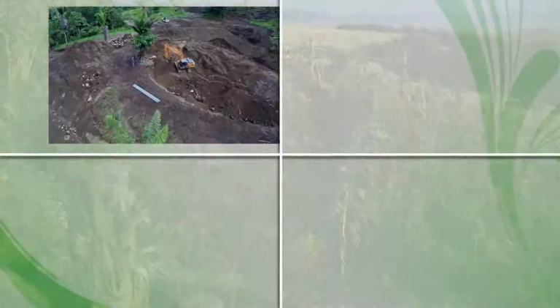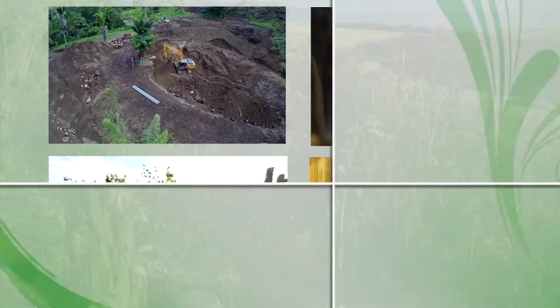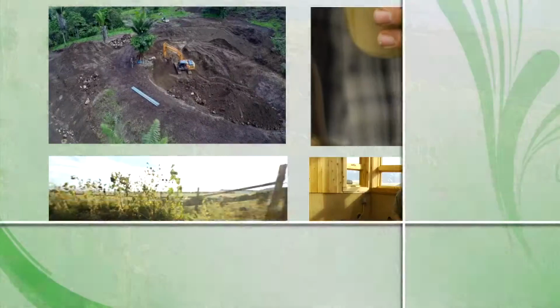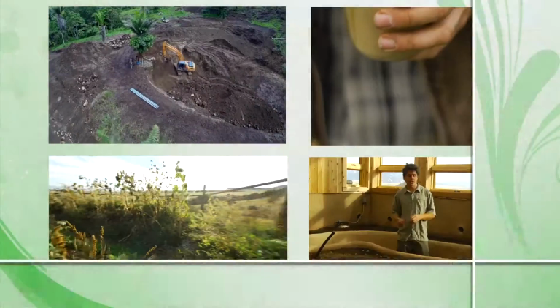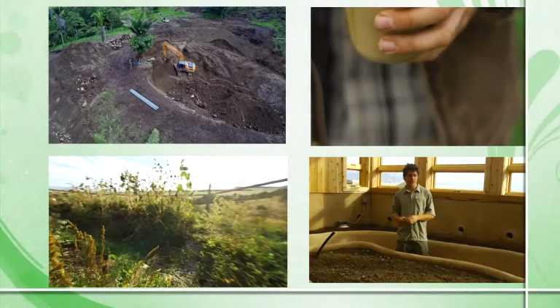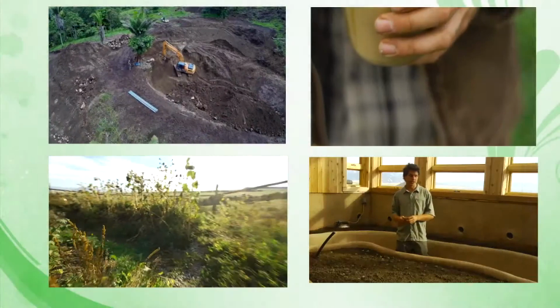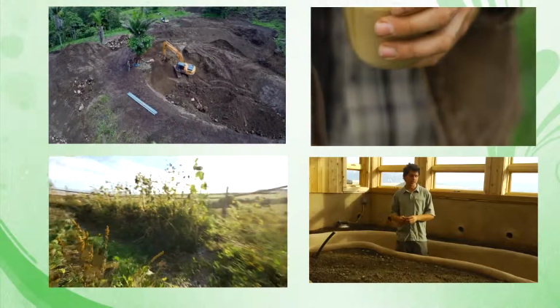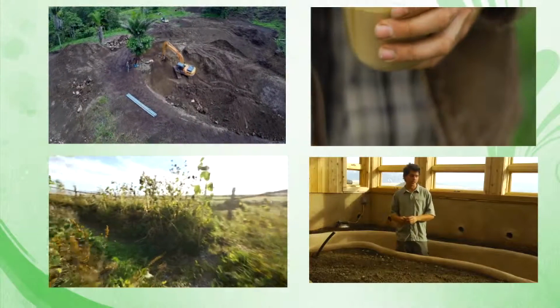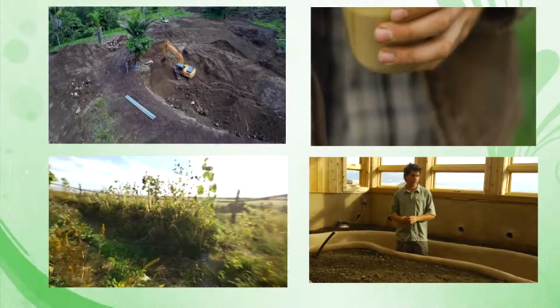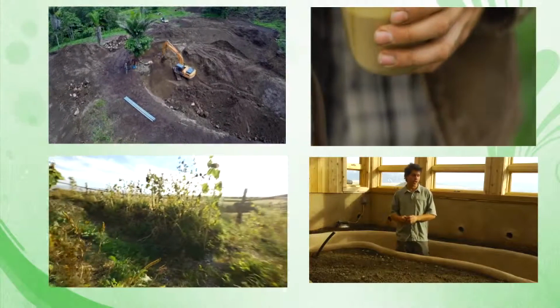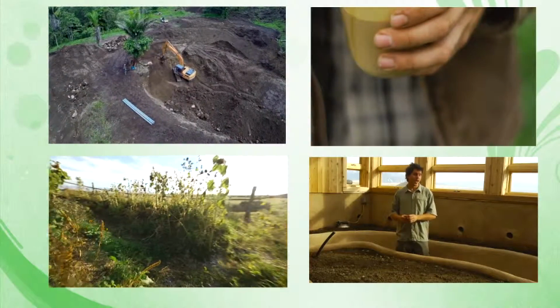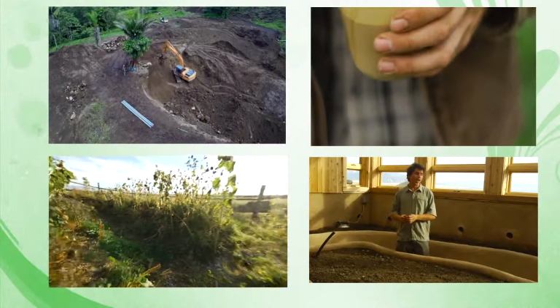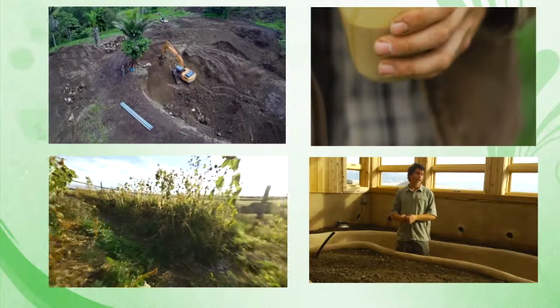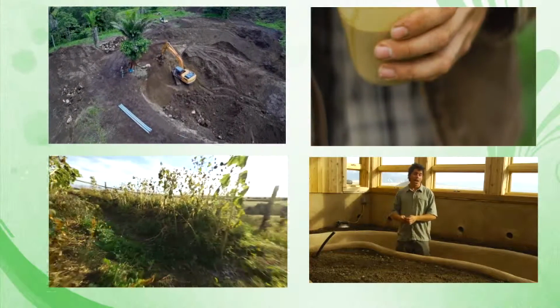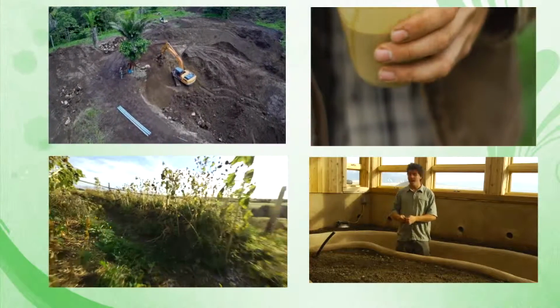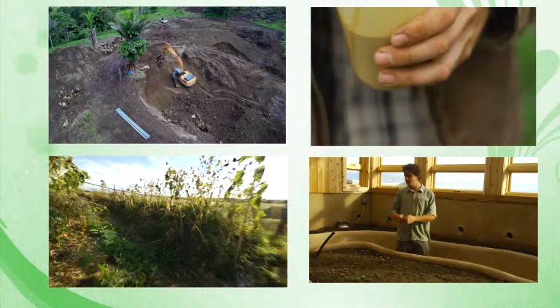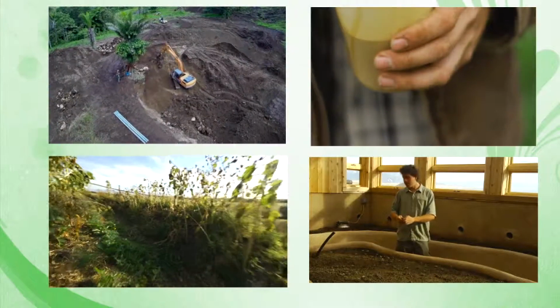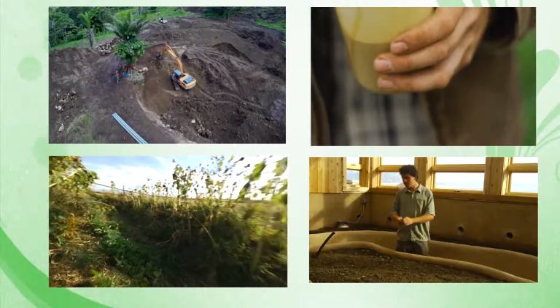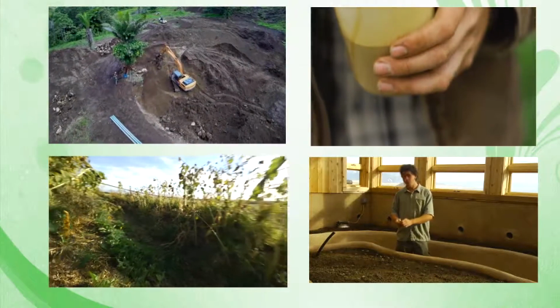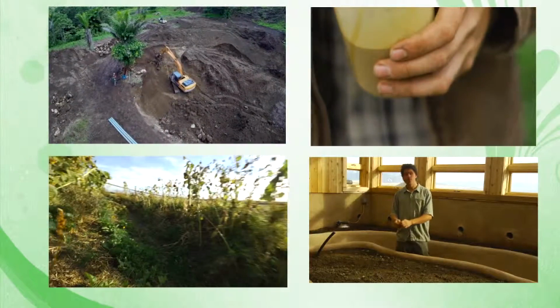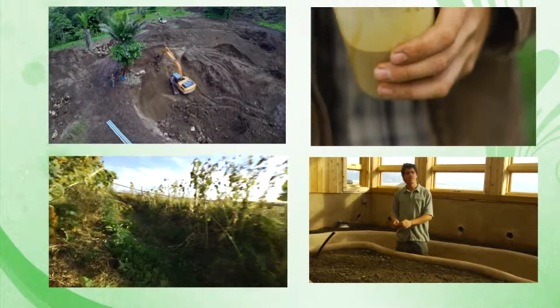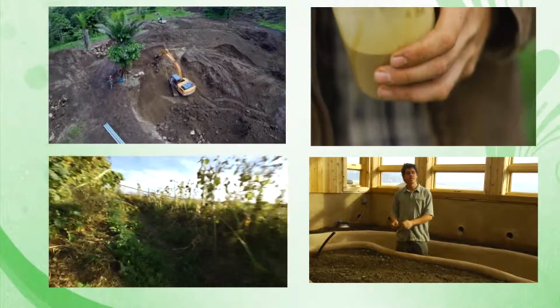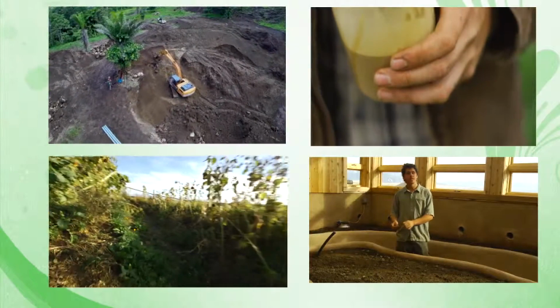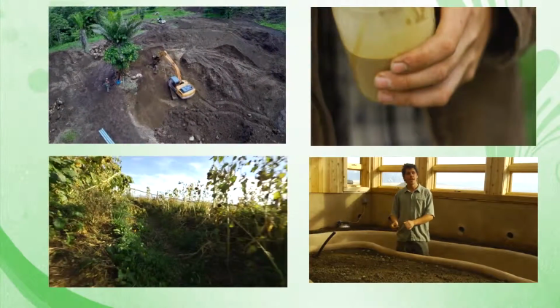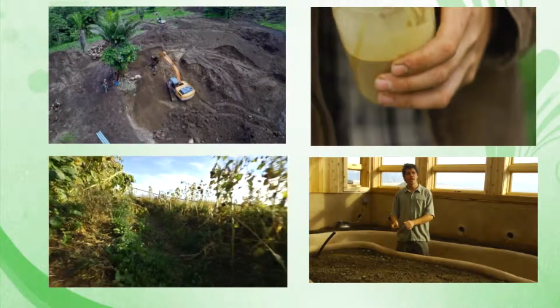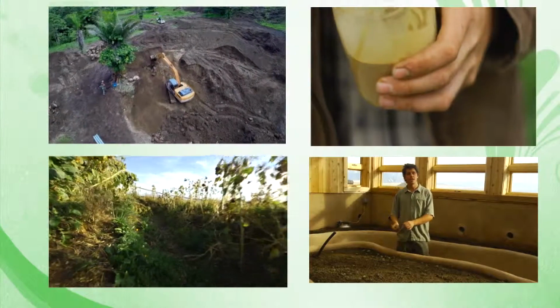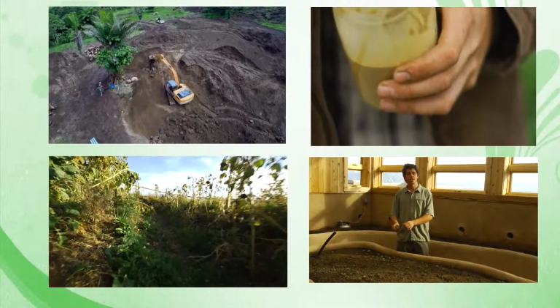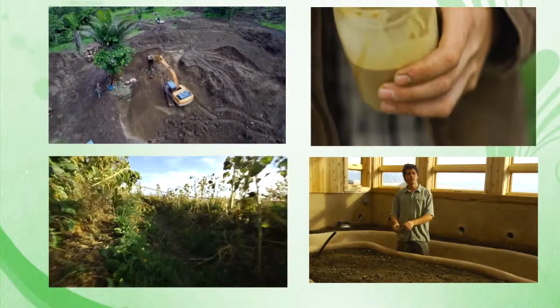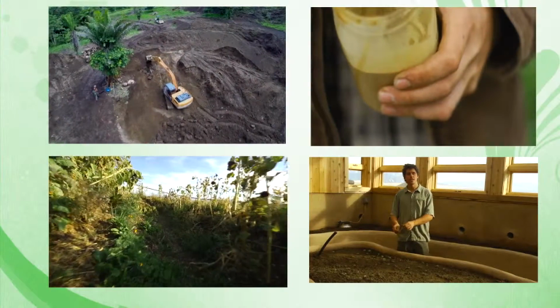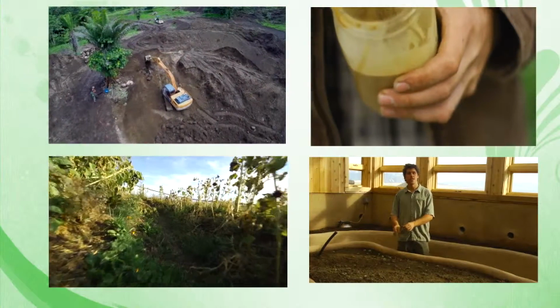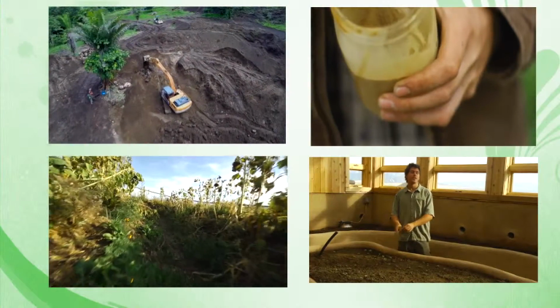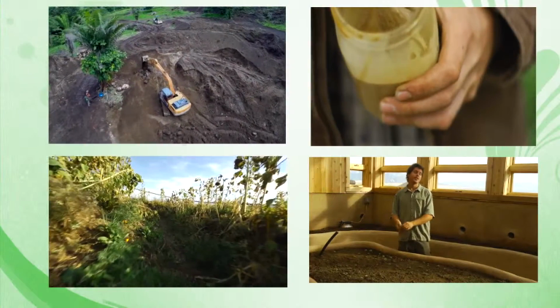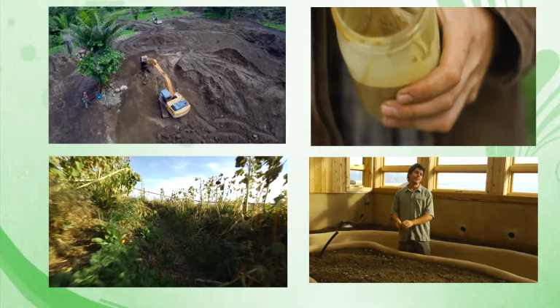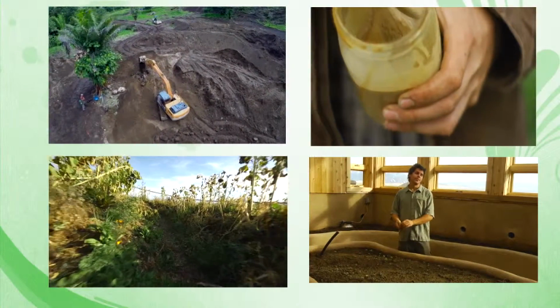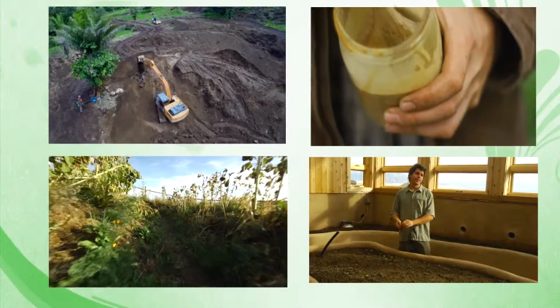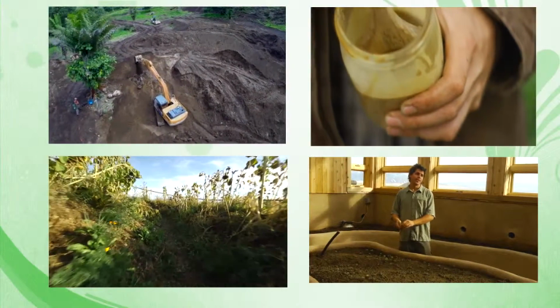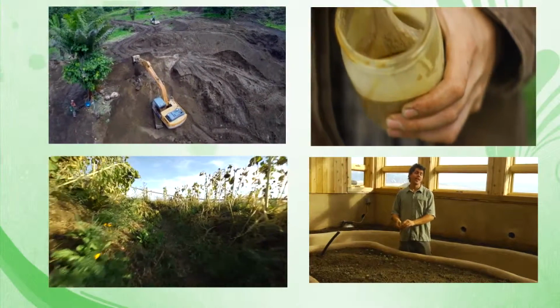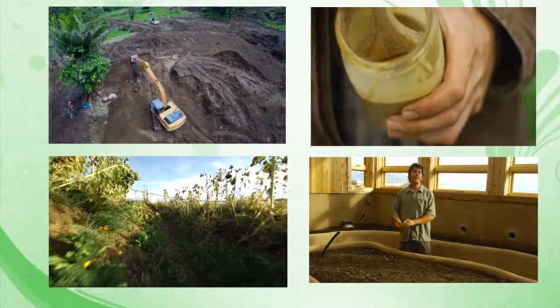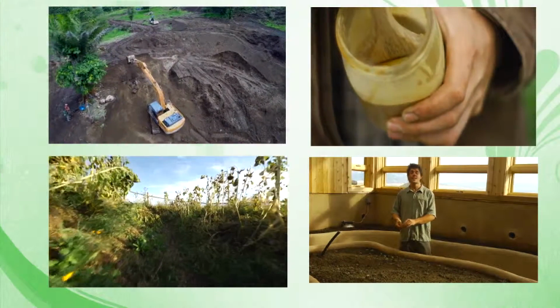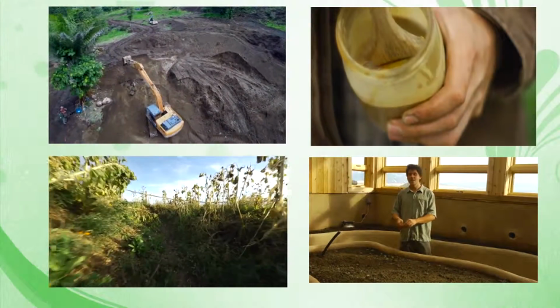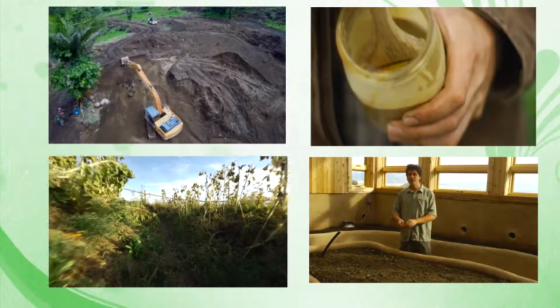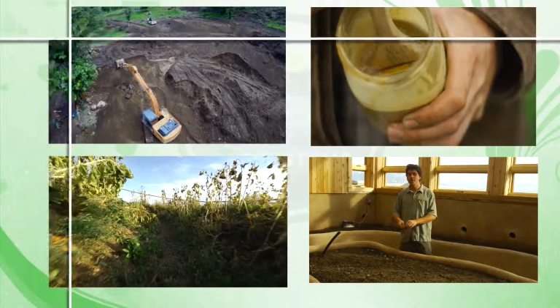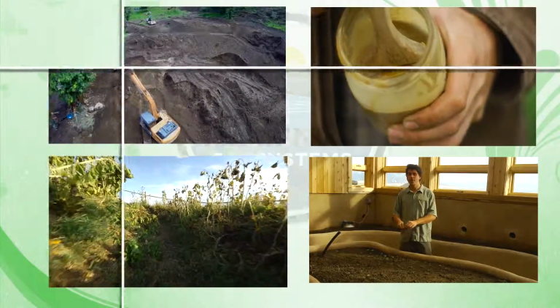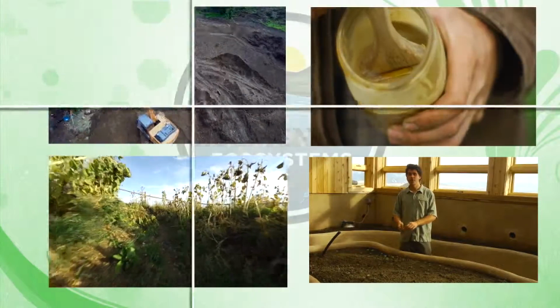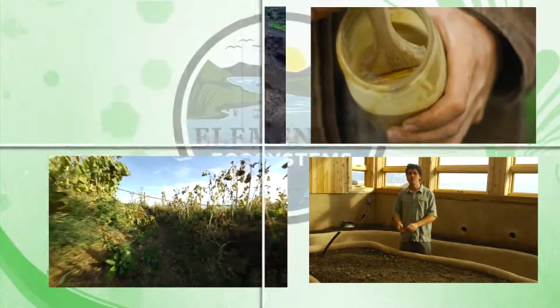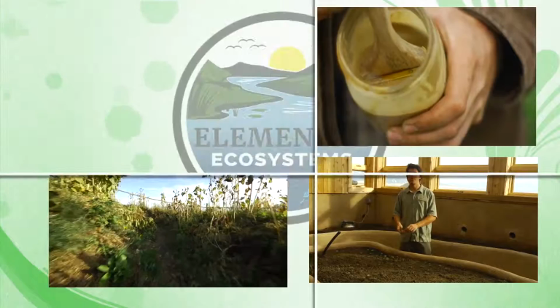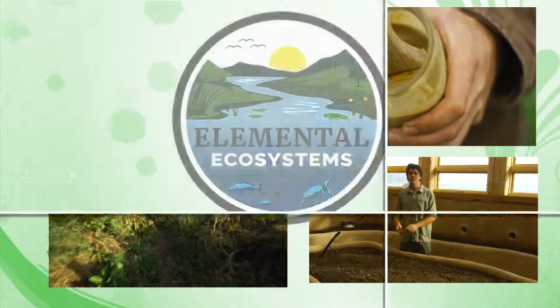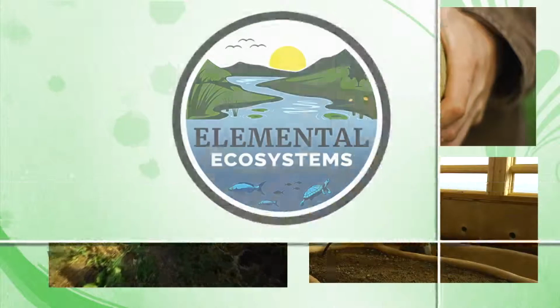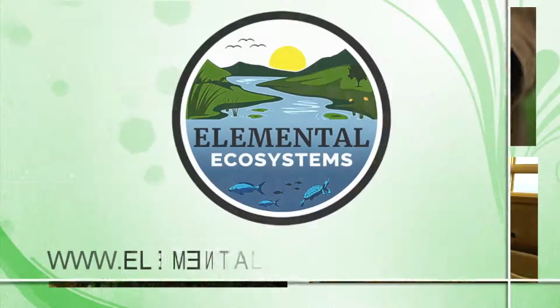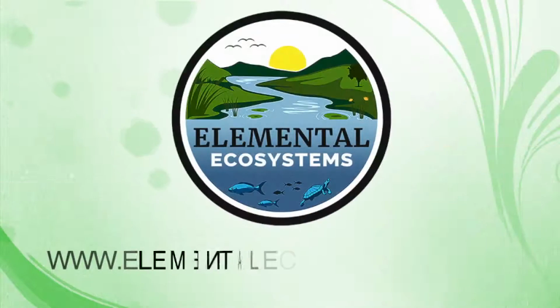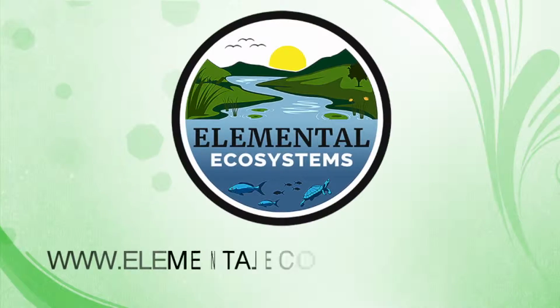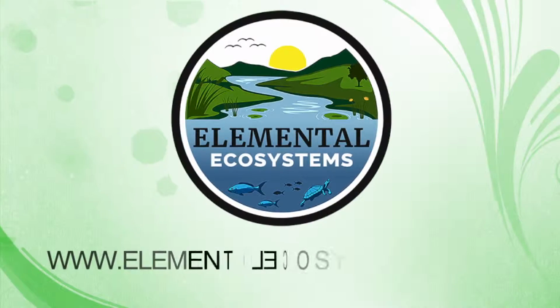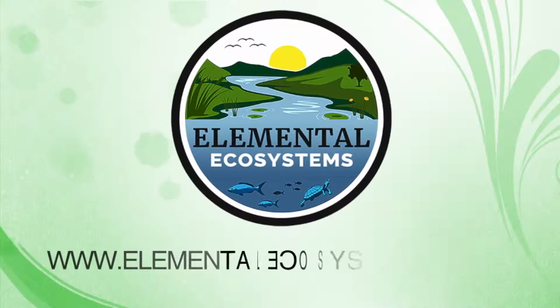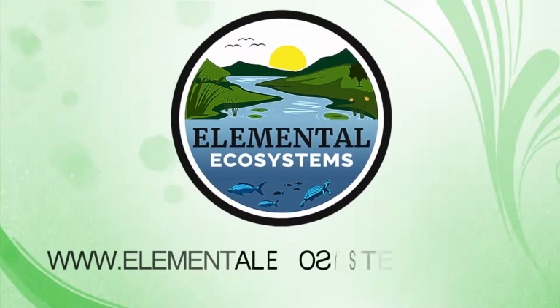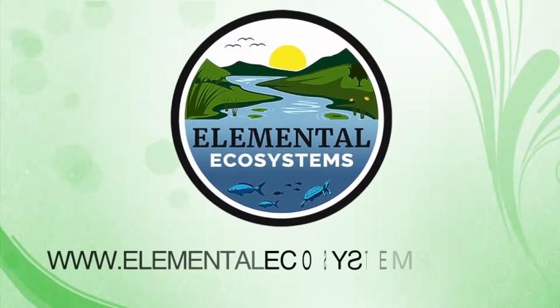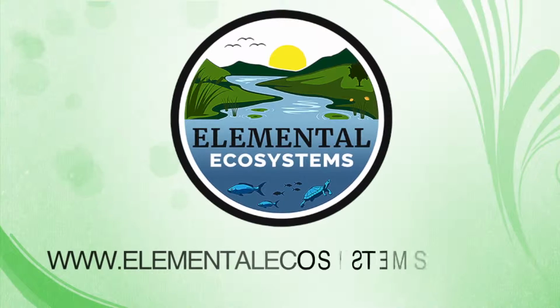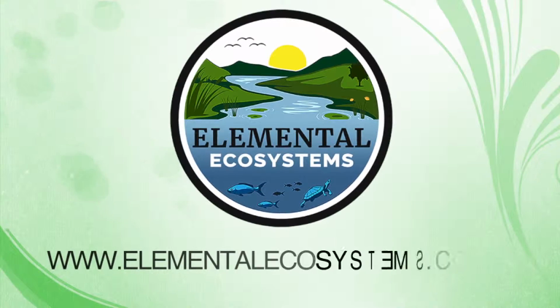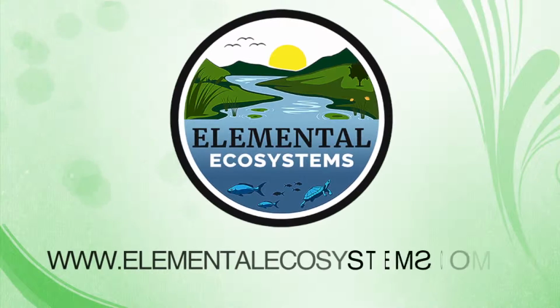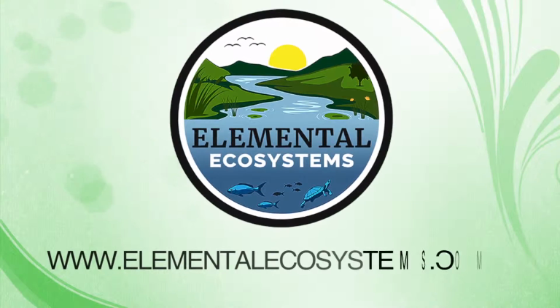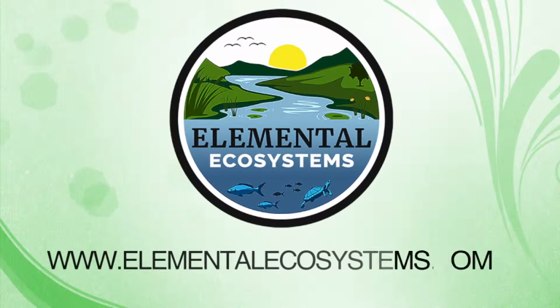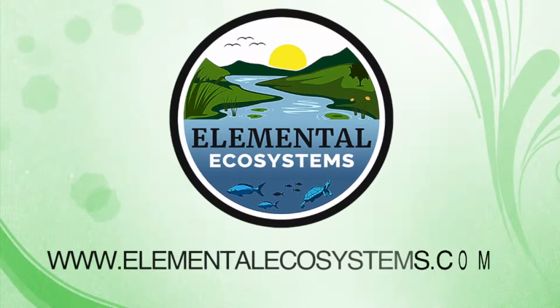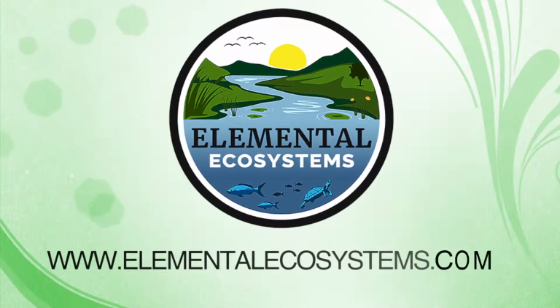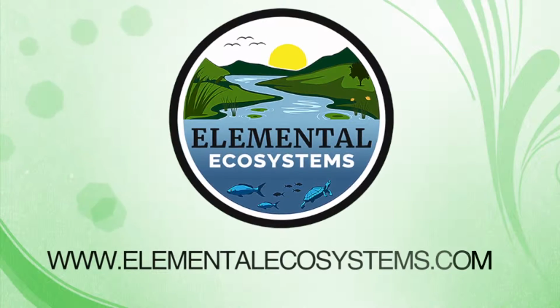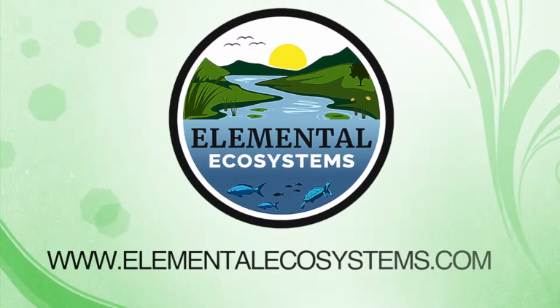For more information about water restoration and Holzer Permaculture, visit us at ElementalEcosystems.com.